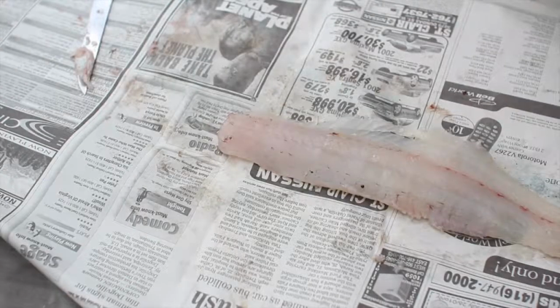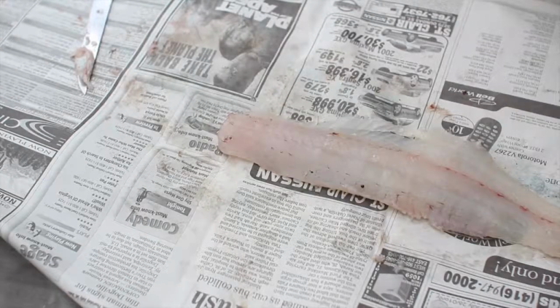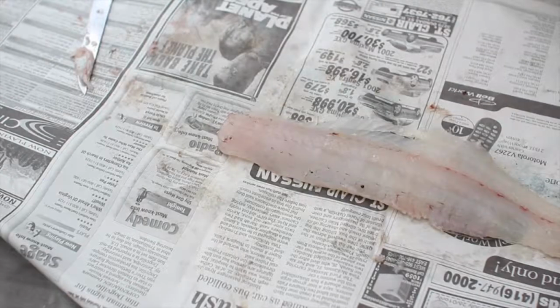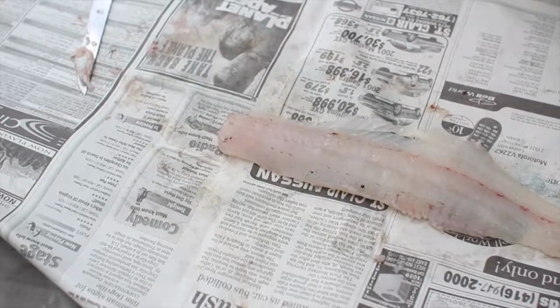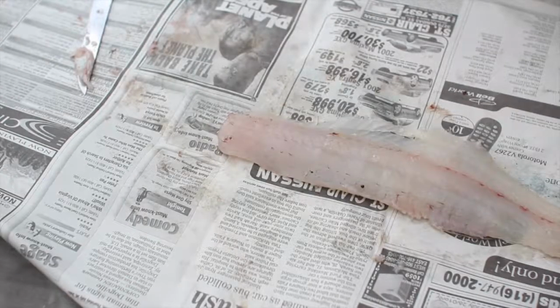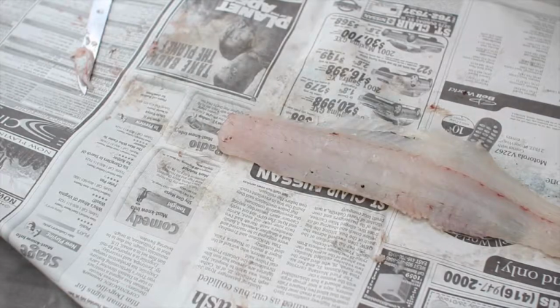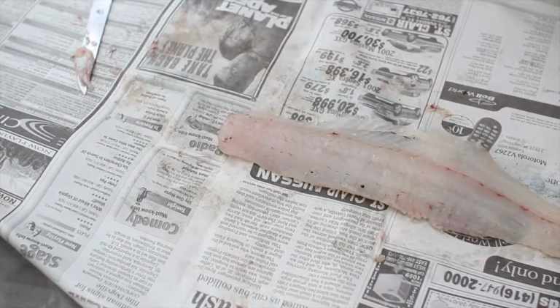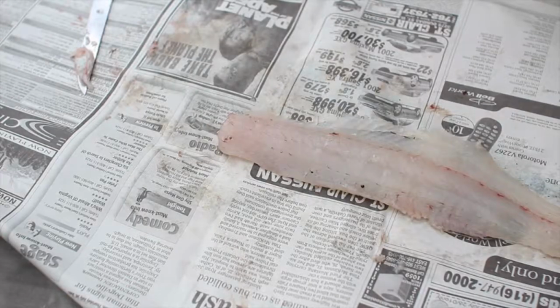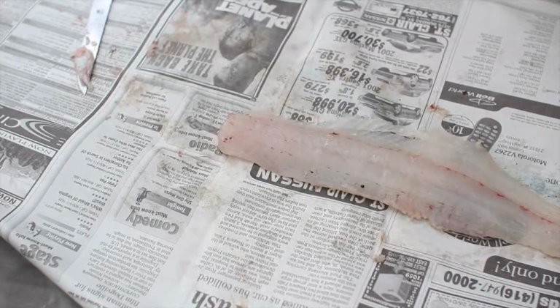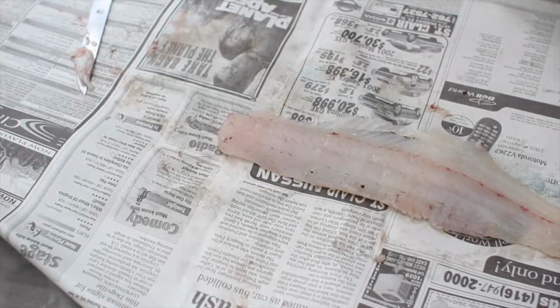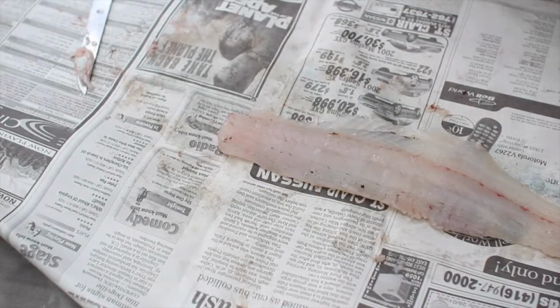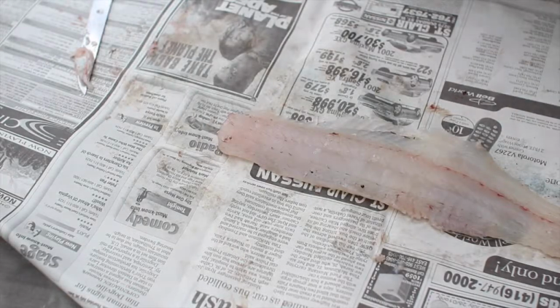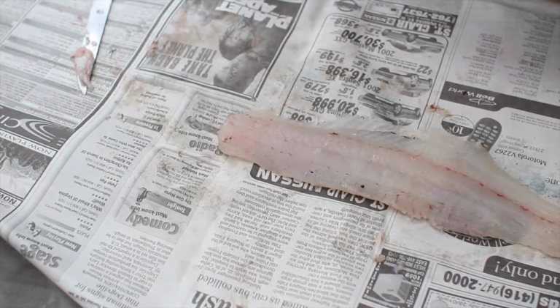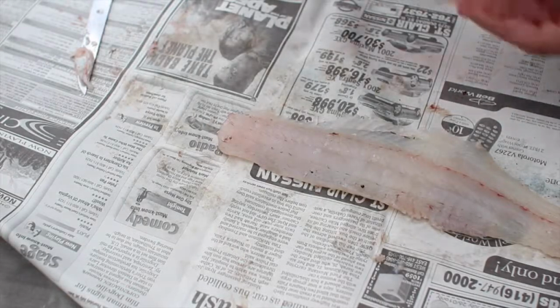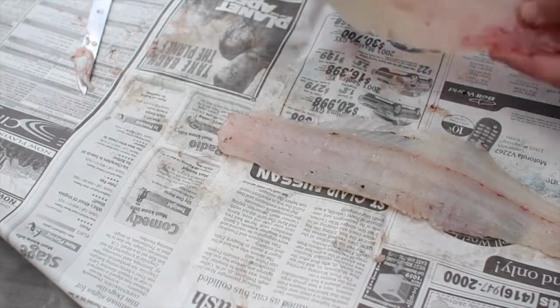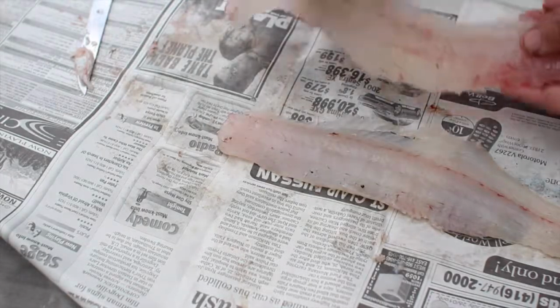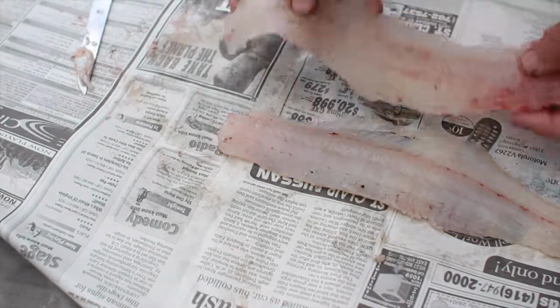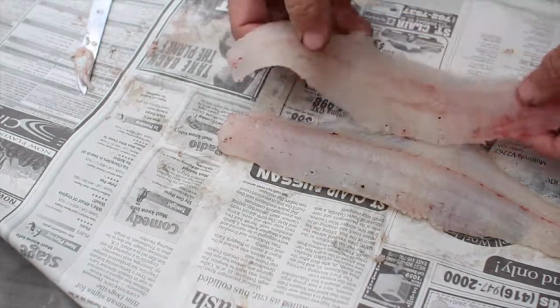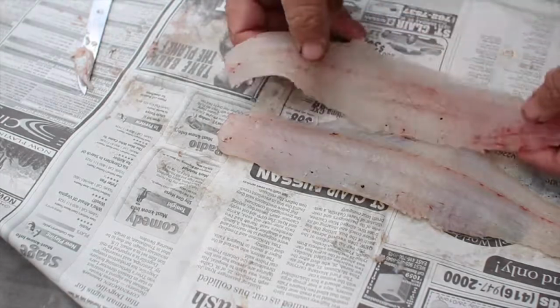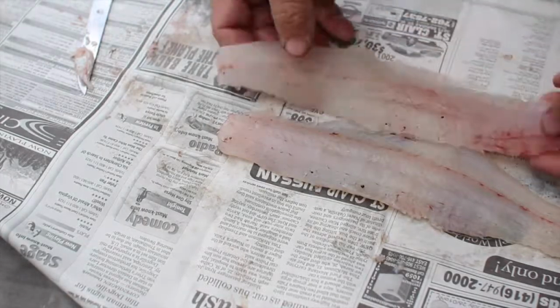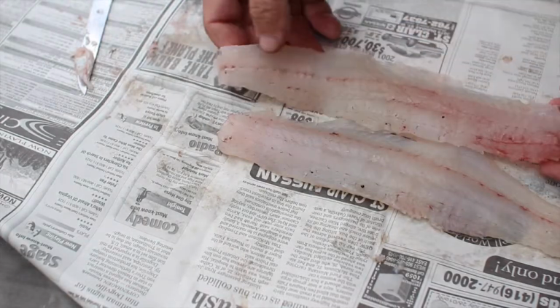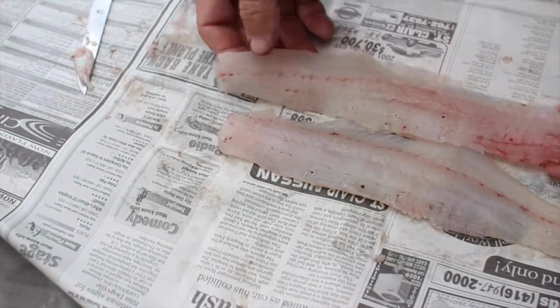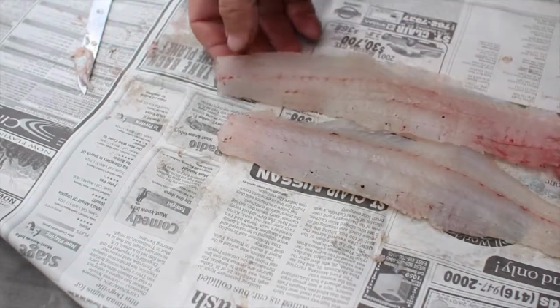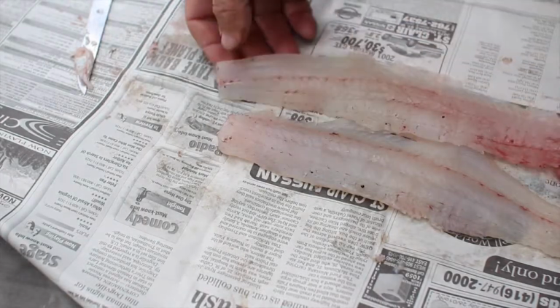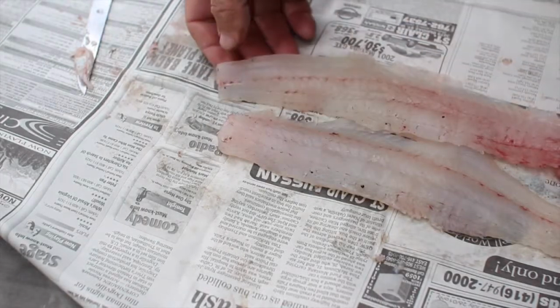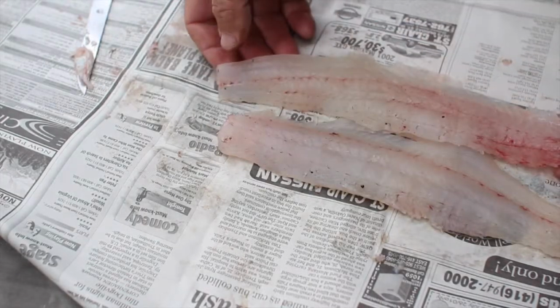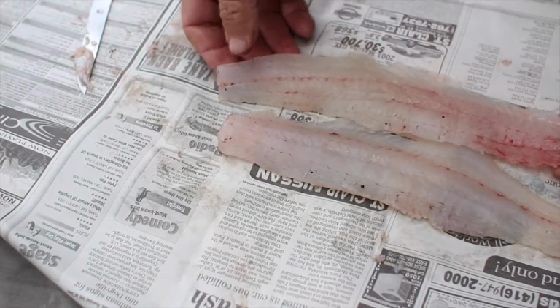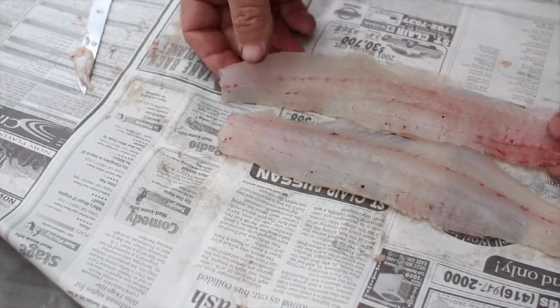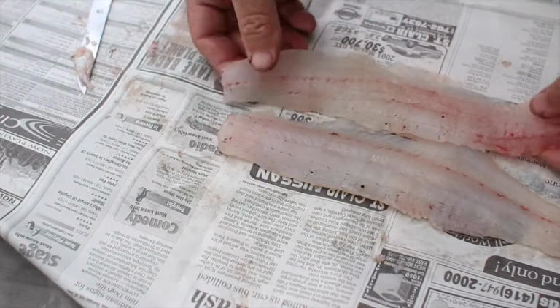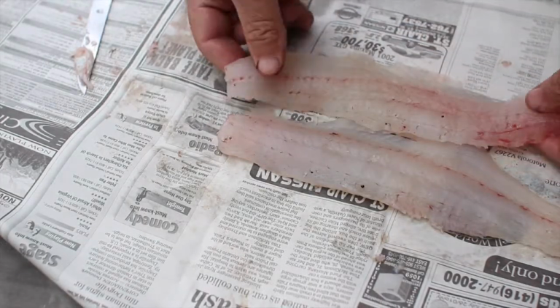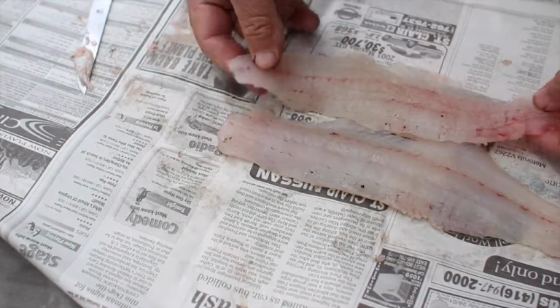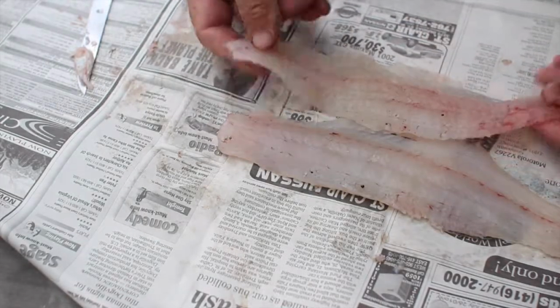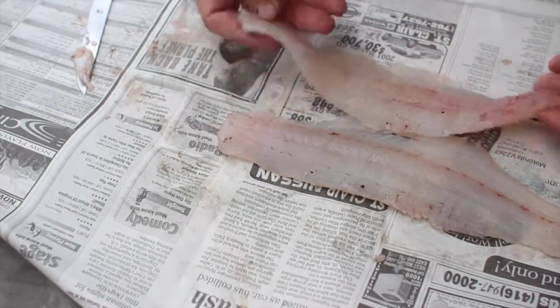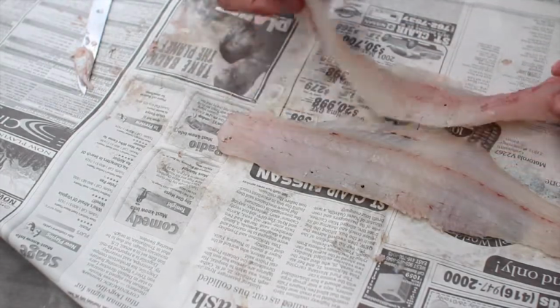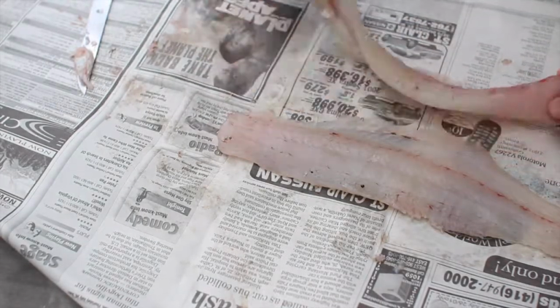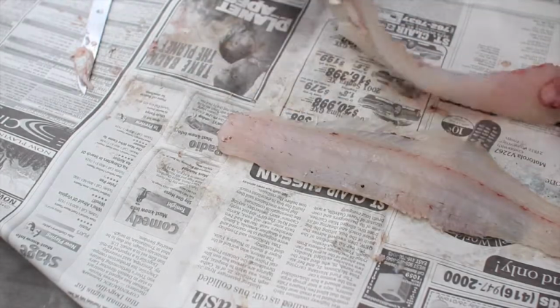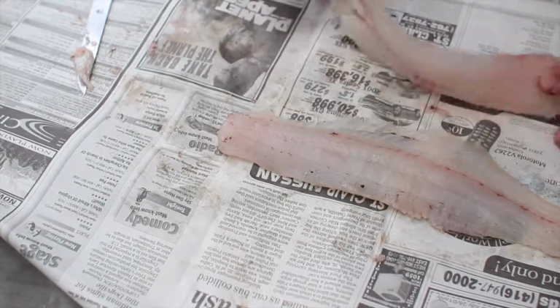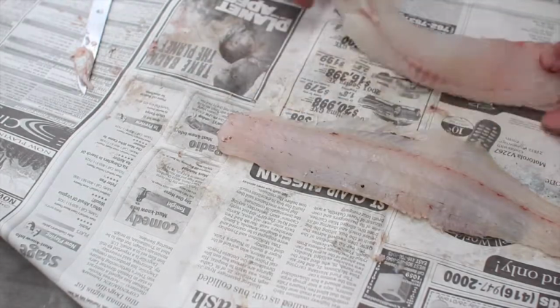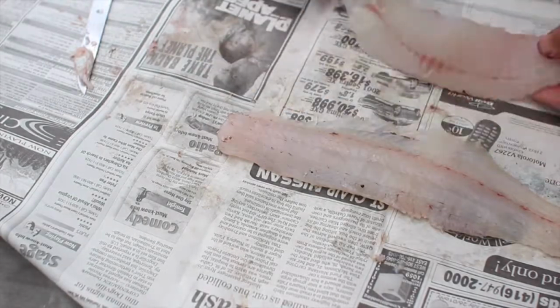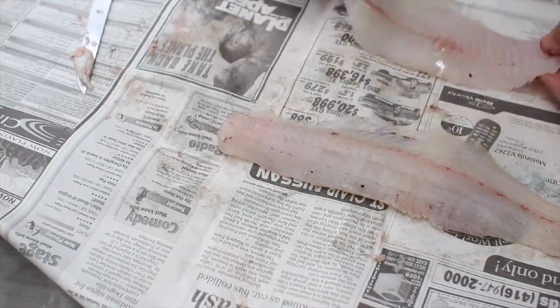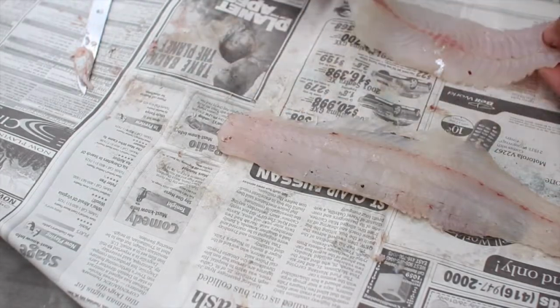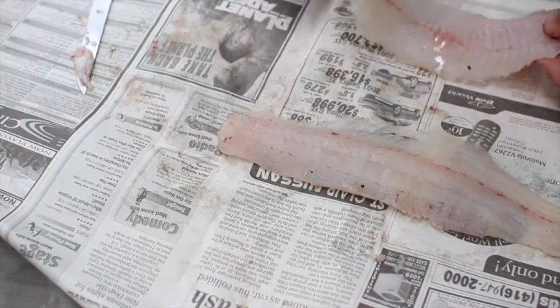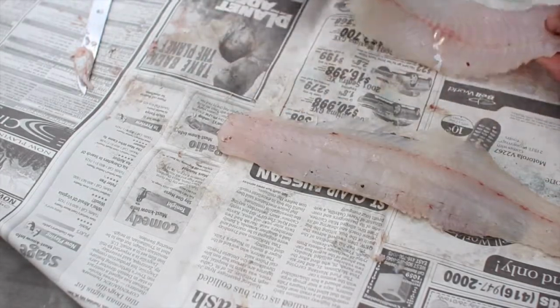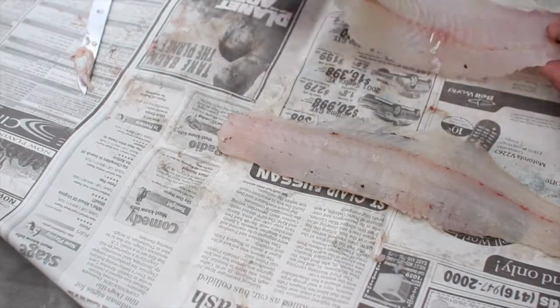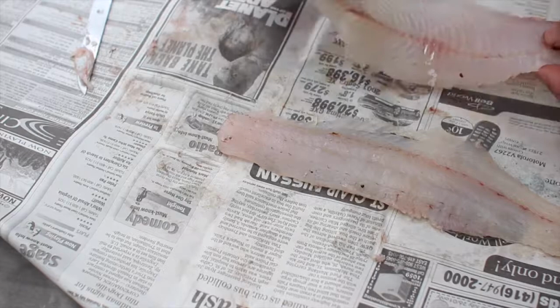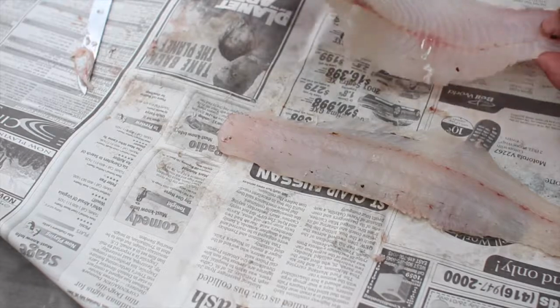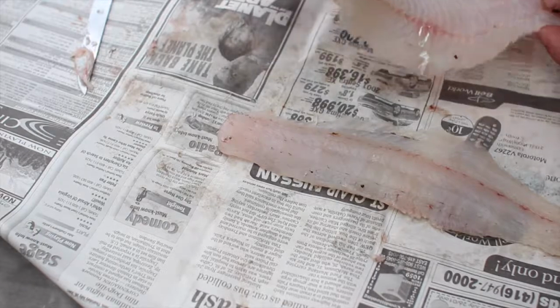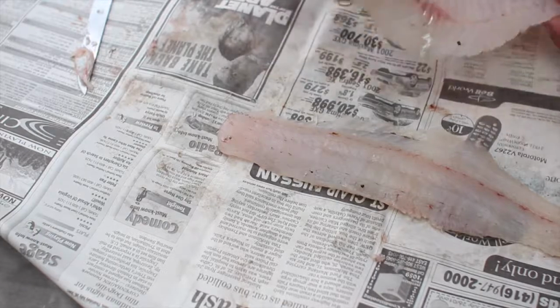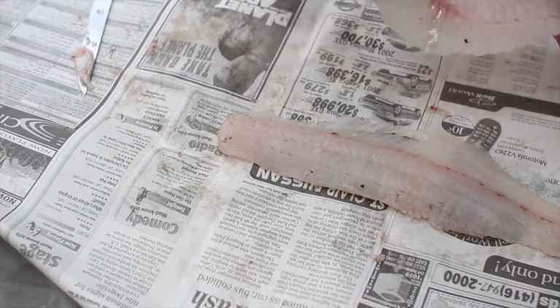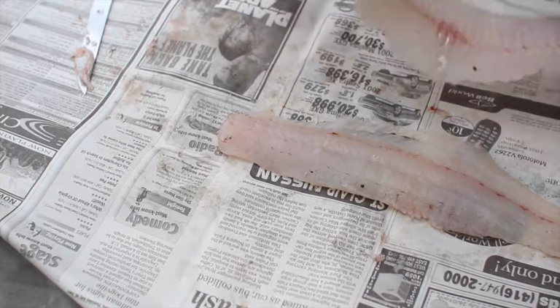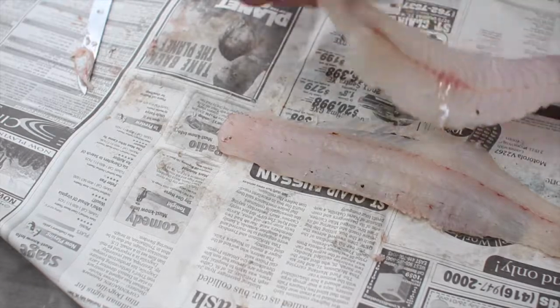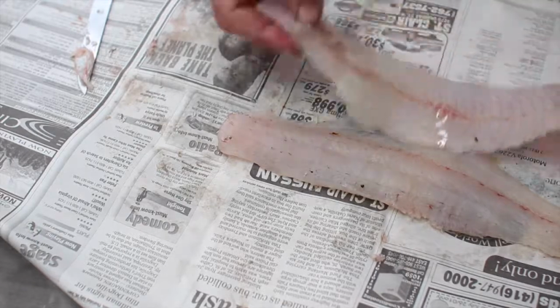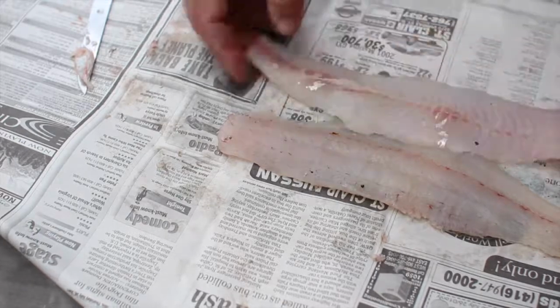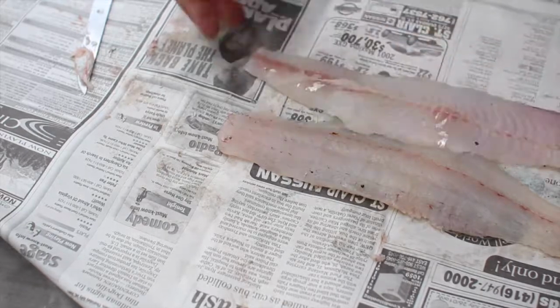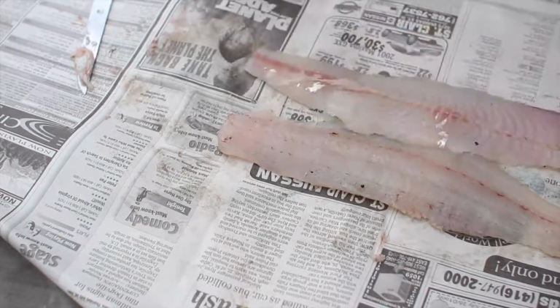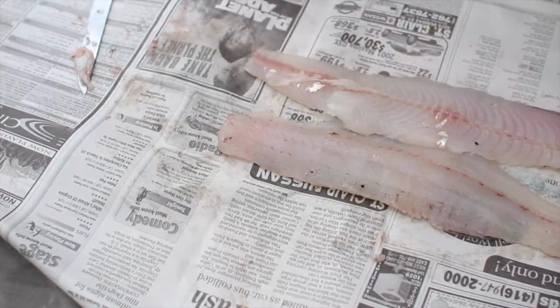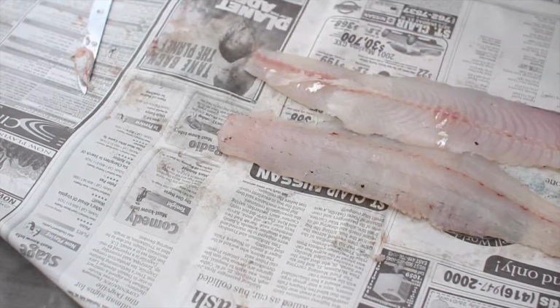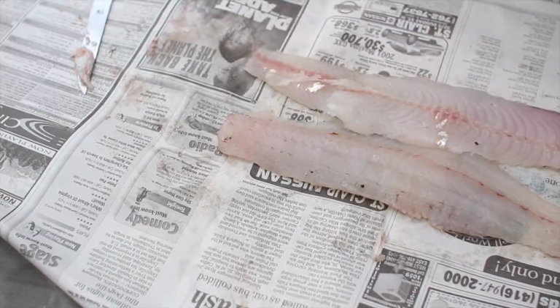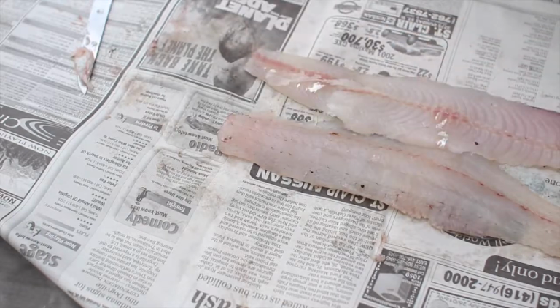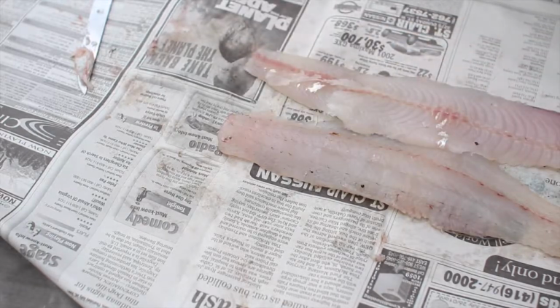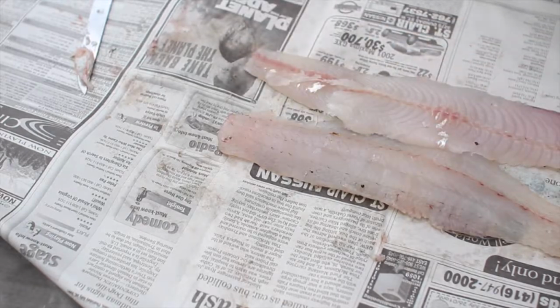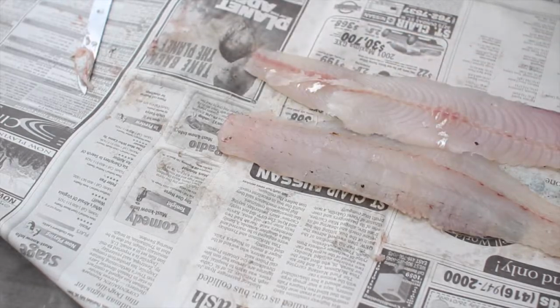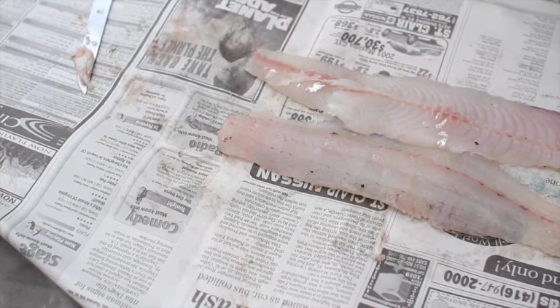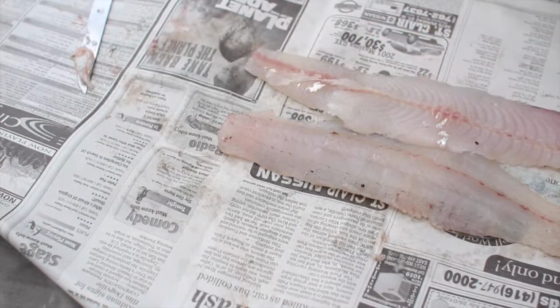There are two absolutely beautiful pickerel fillets, and I think we could fry them up for lunch. Bon appétit!